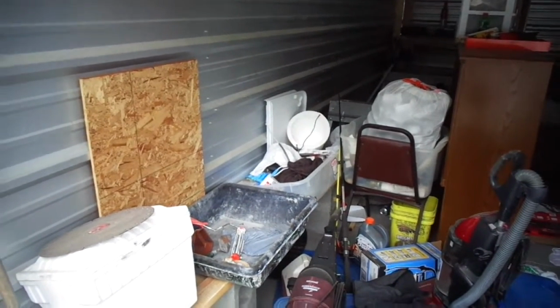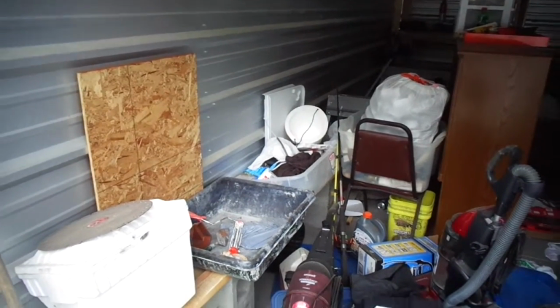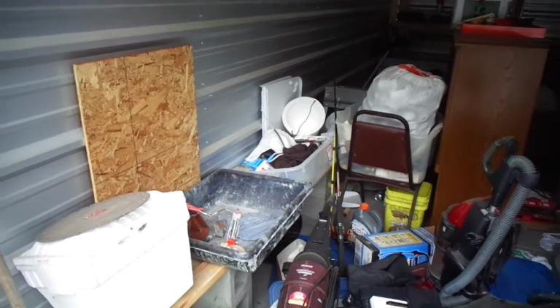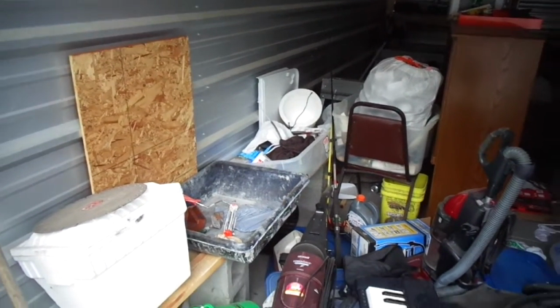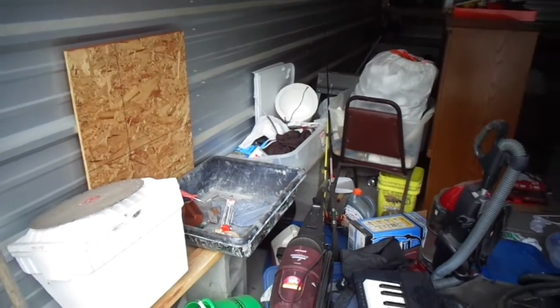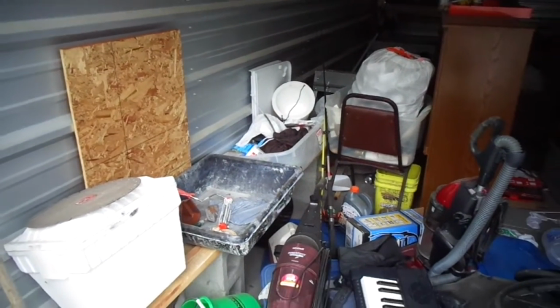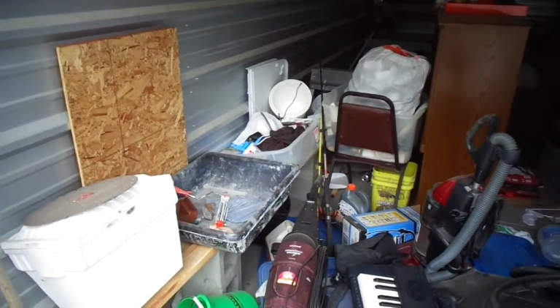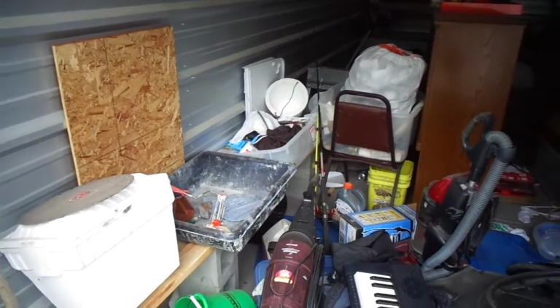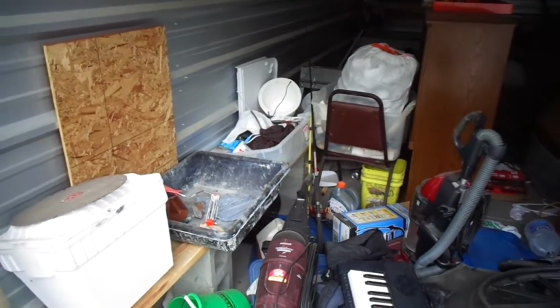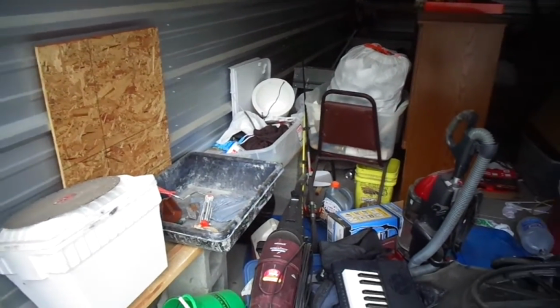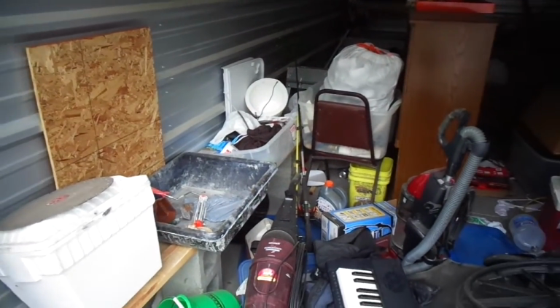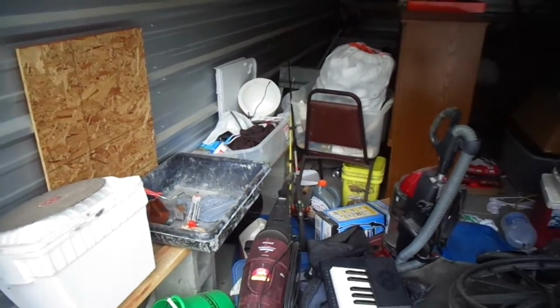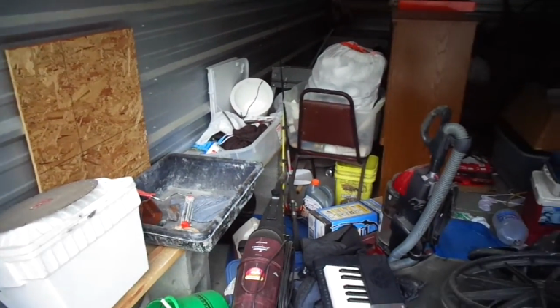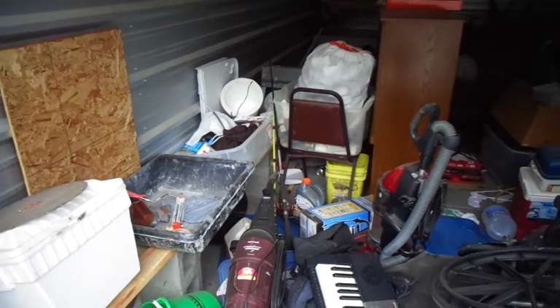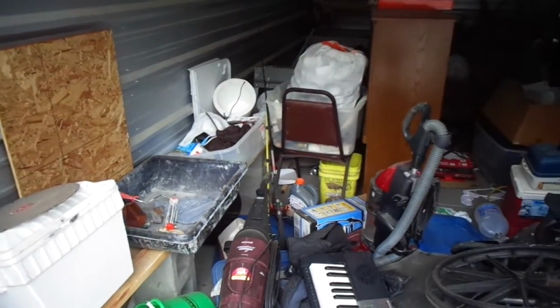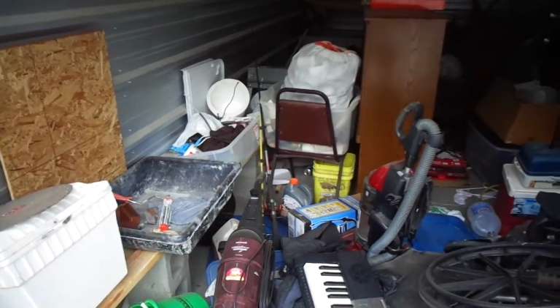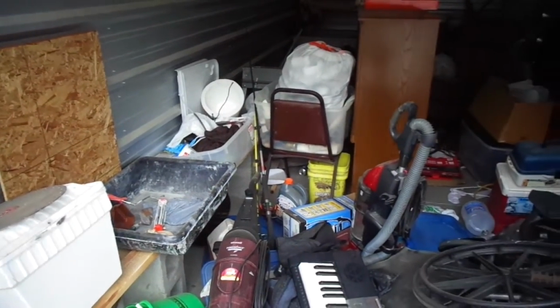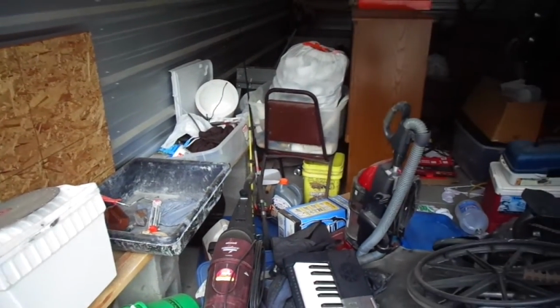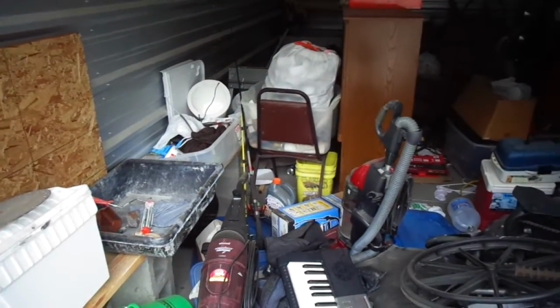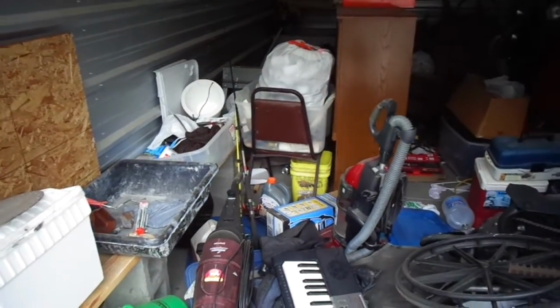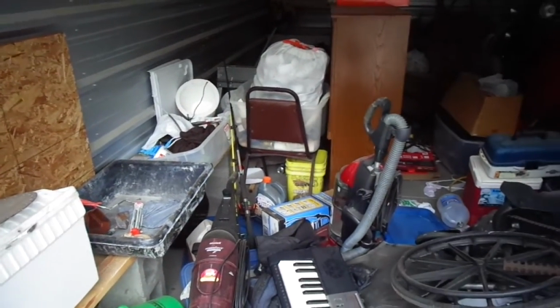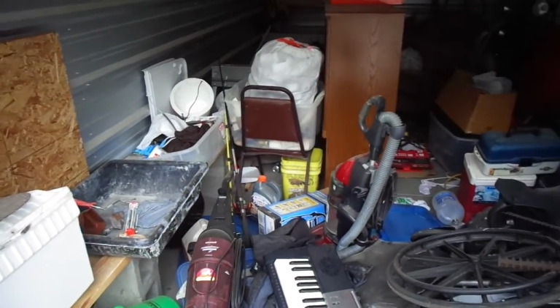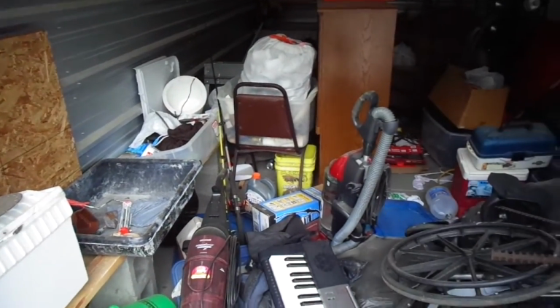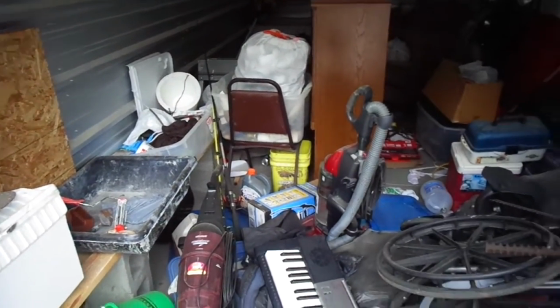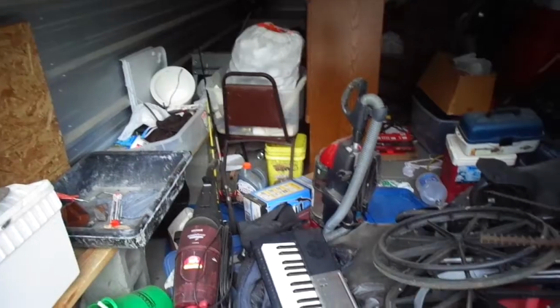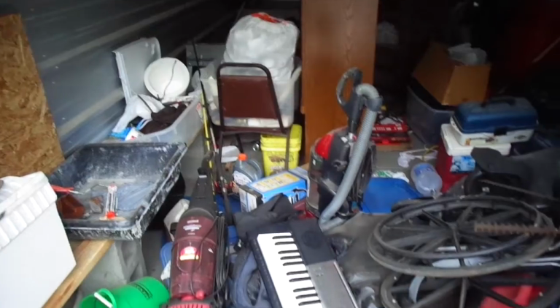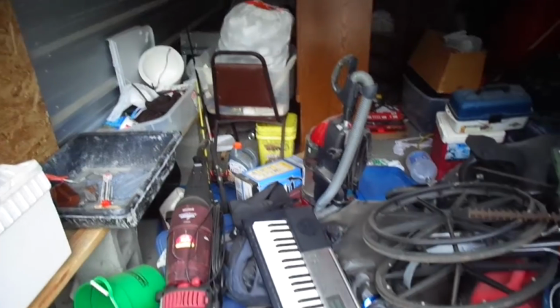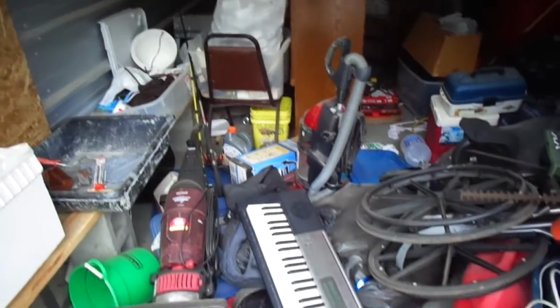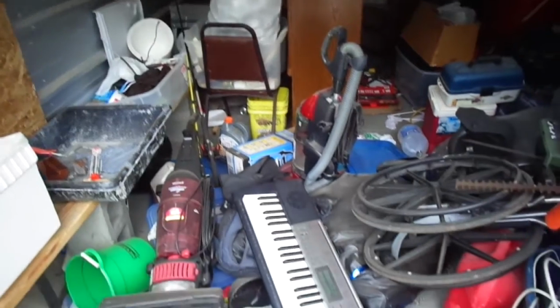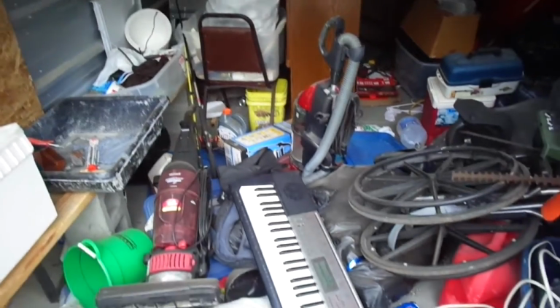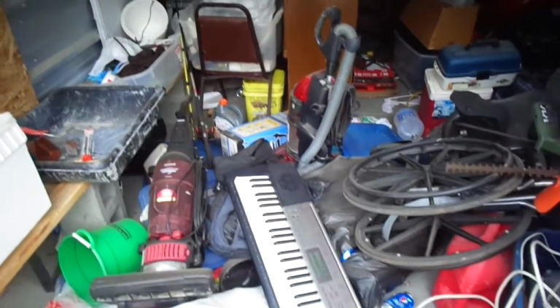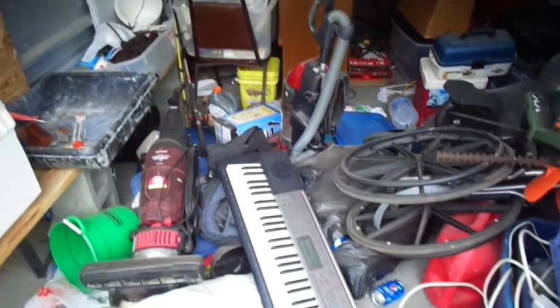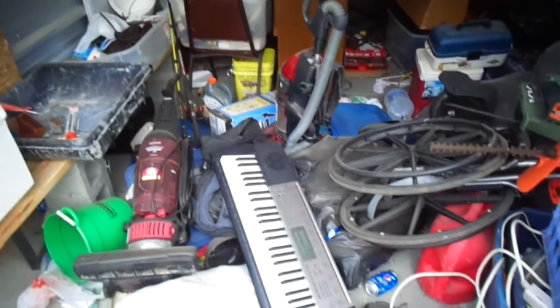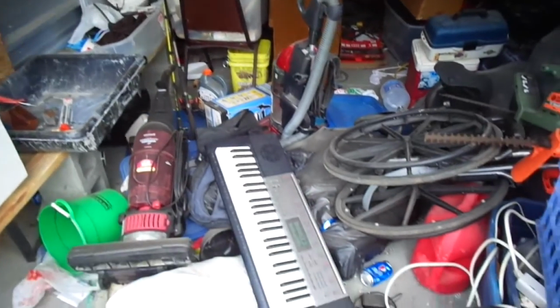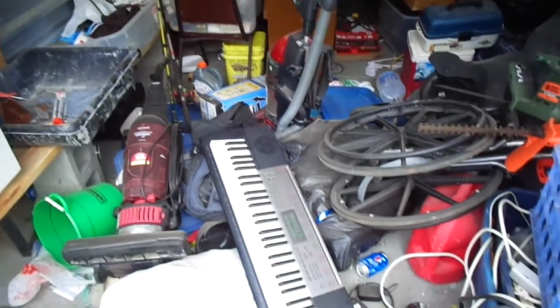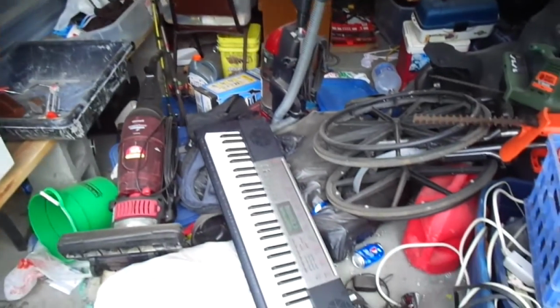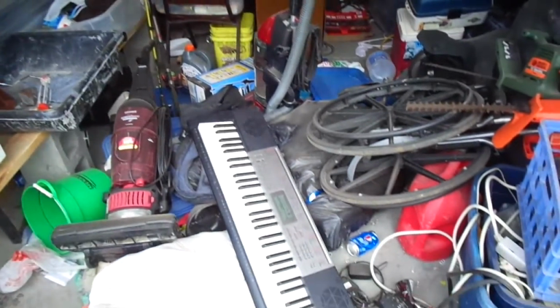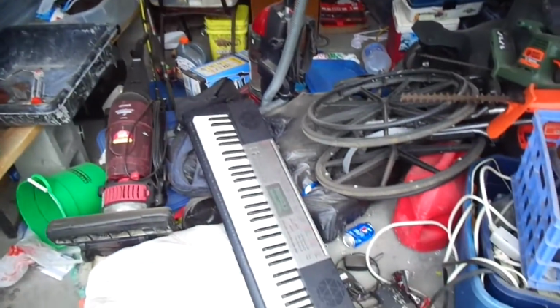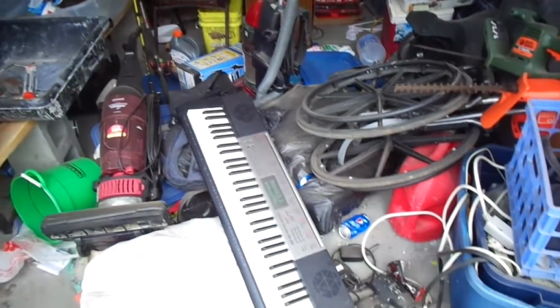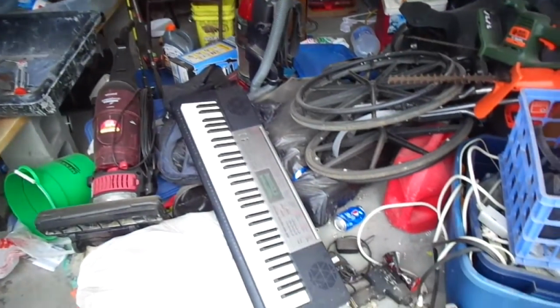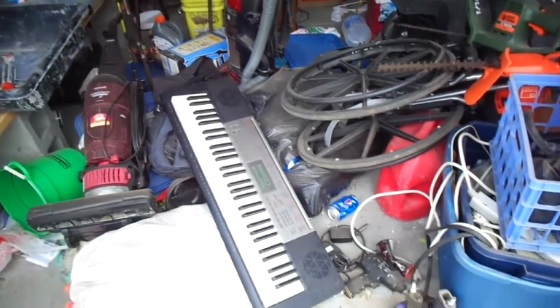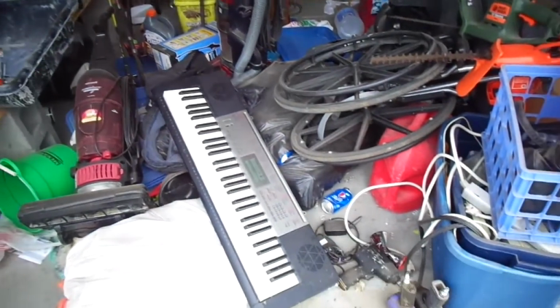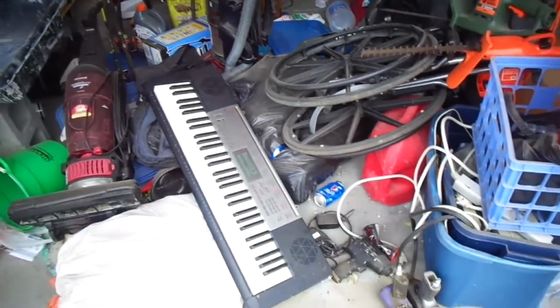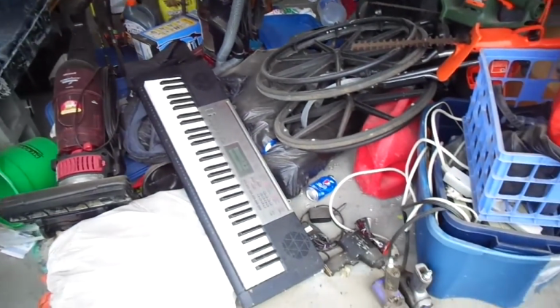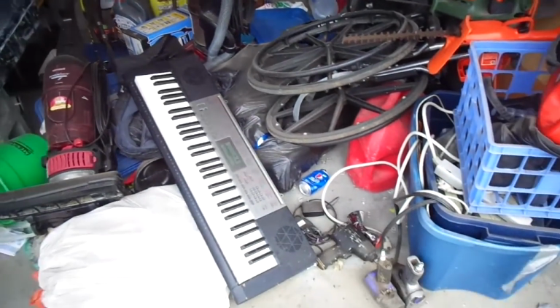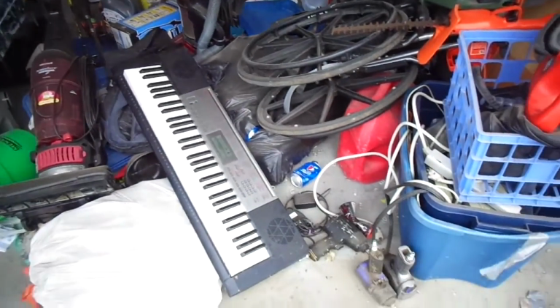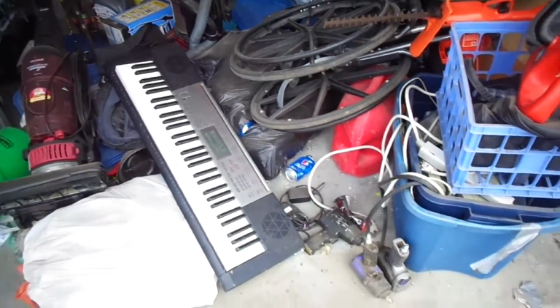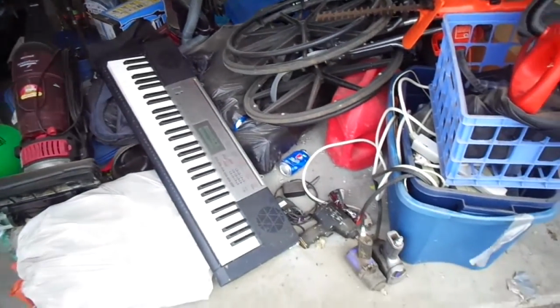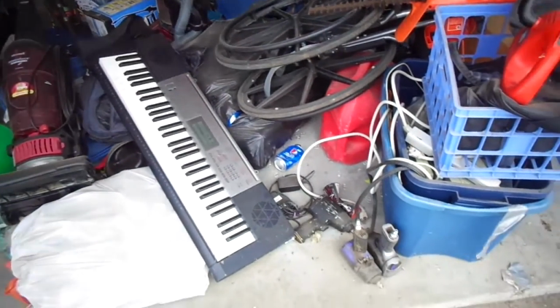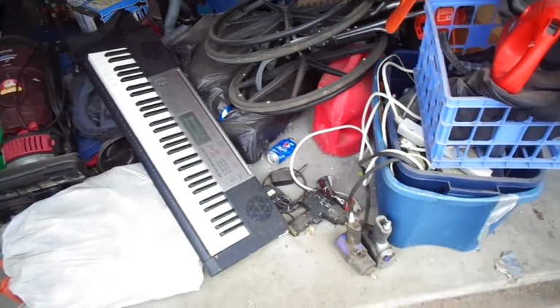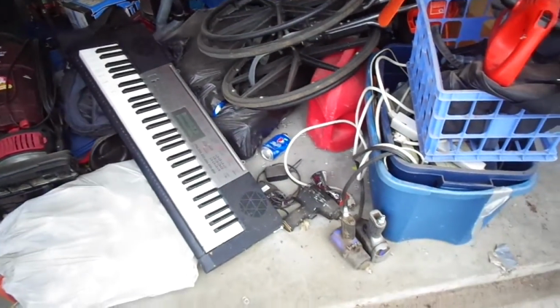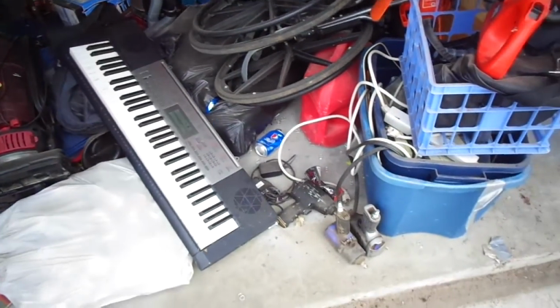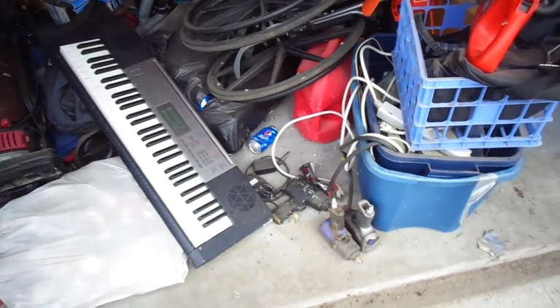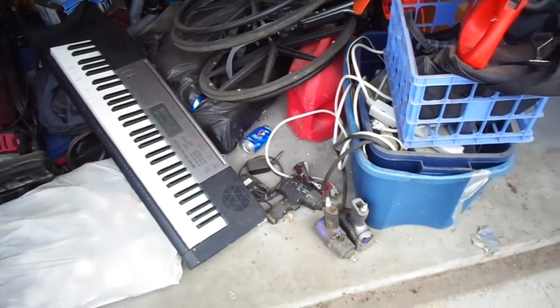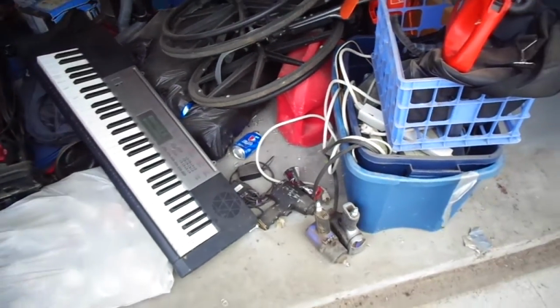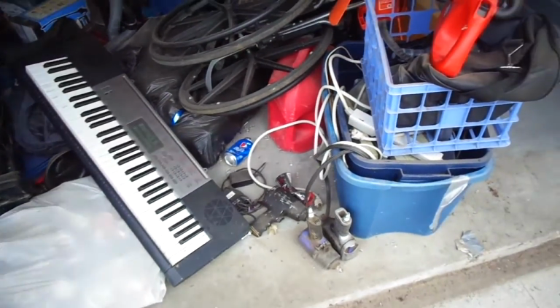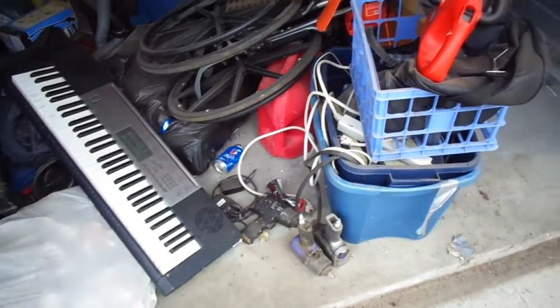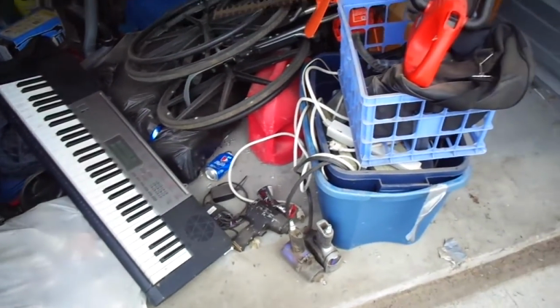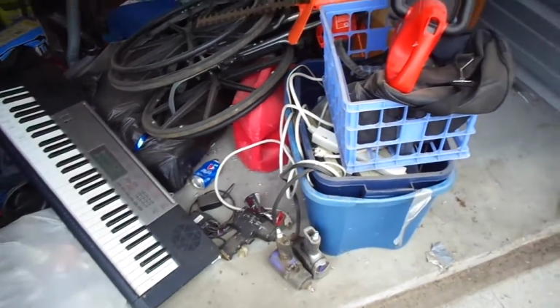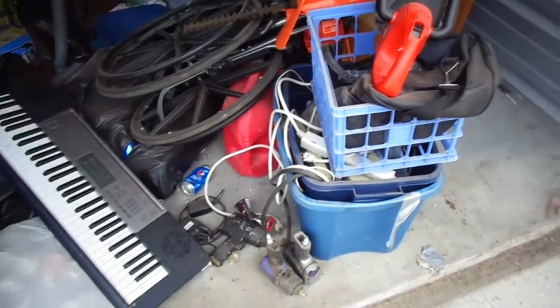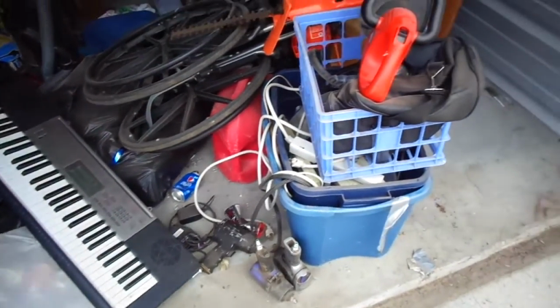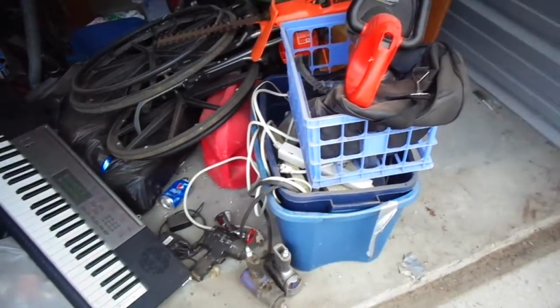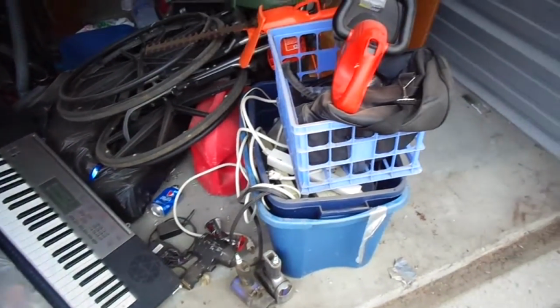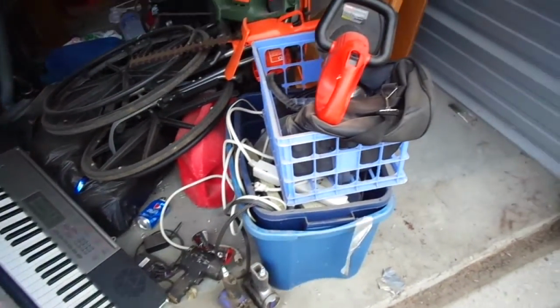10x20 unit here folks, going to sell to the highest bidder. You take all the contents in here — everything you see can be yours.